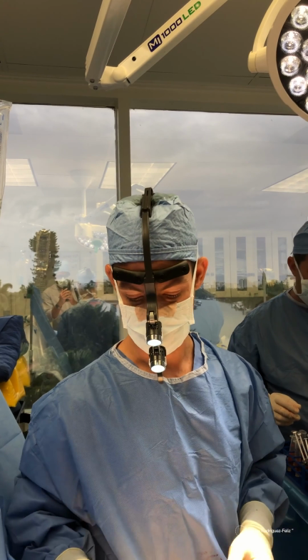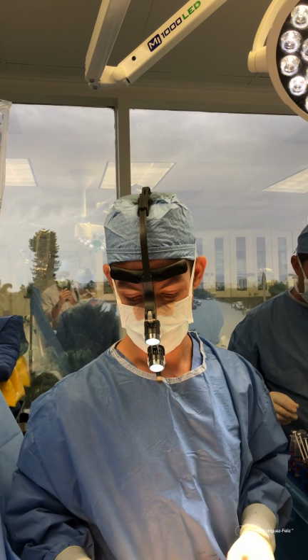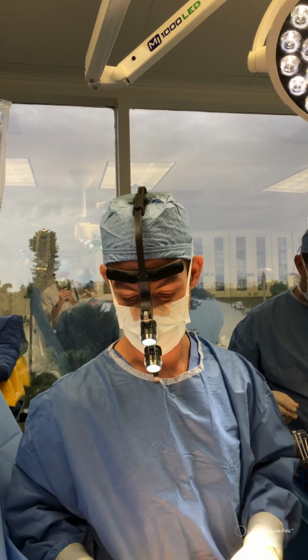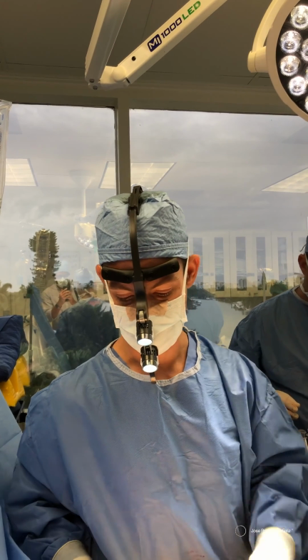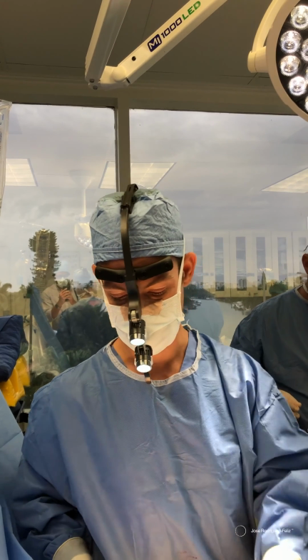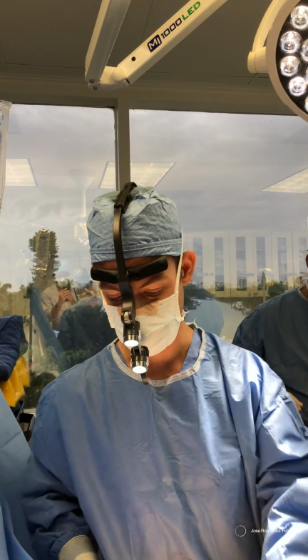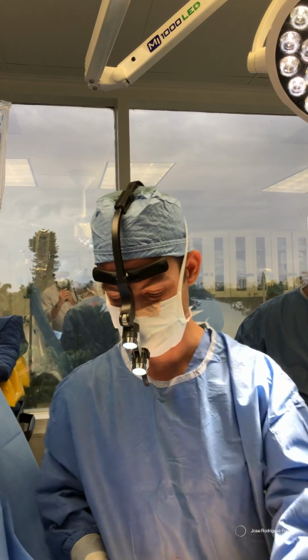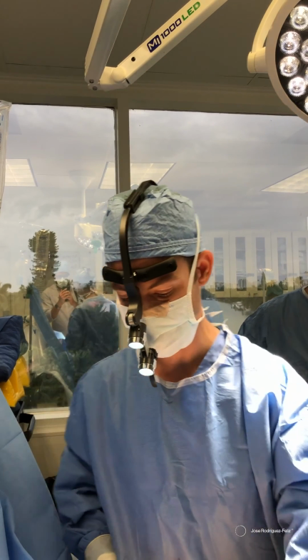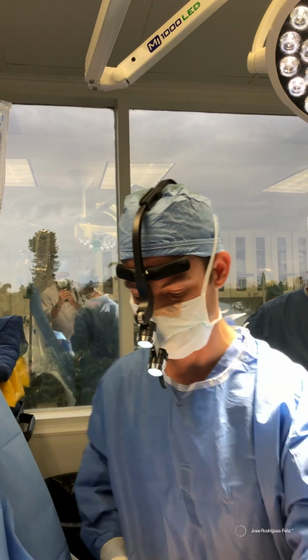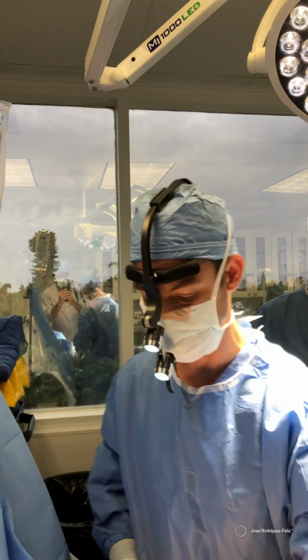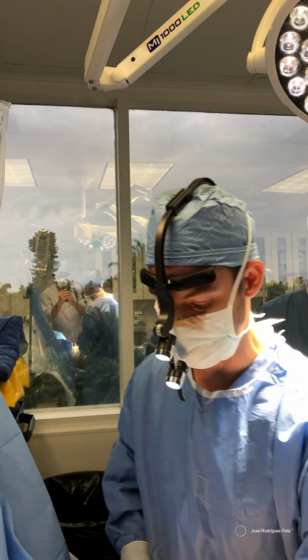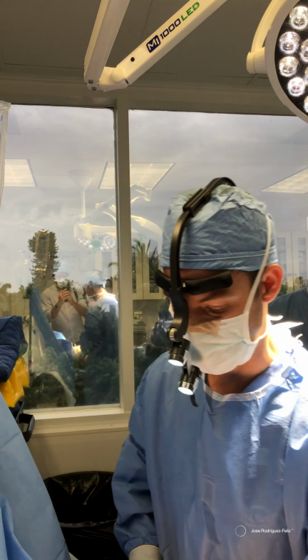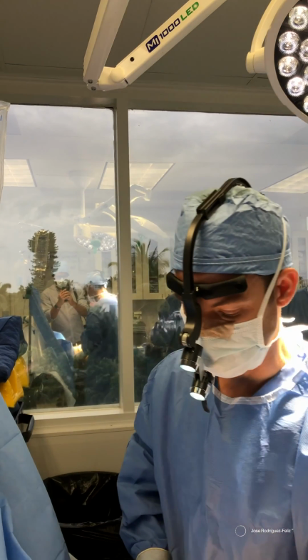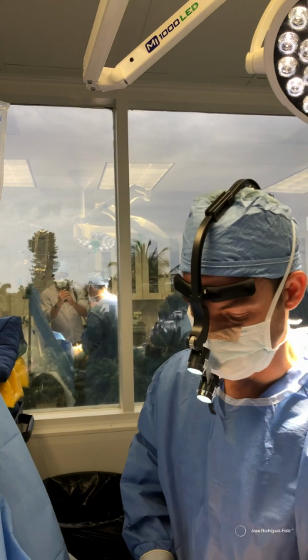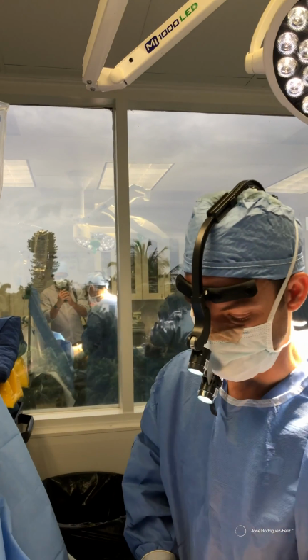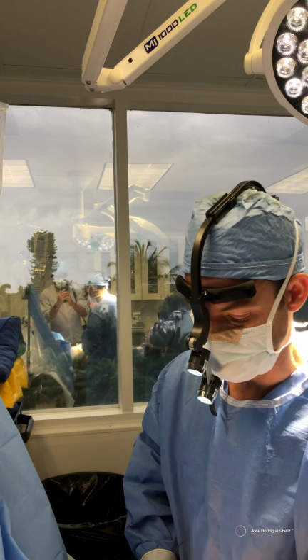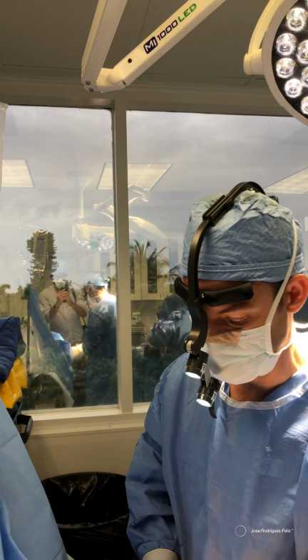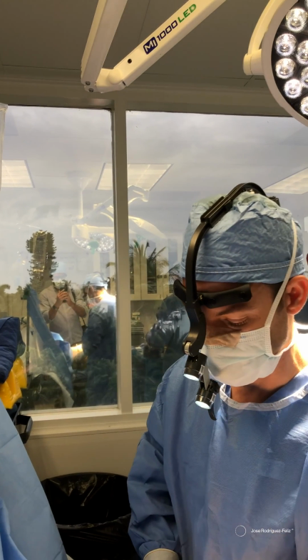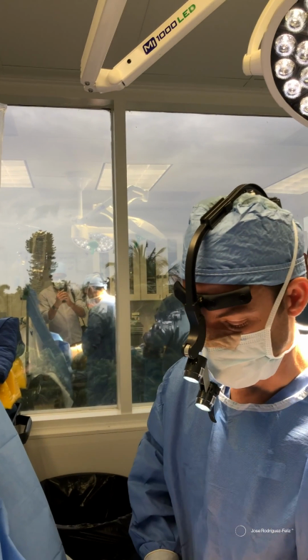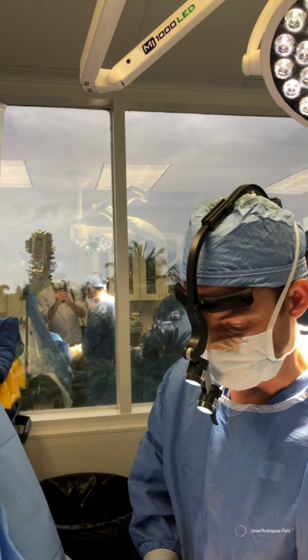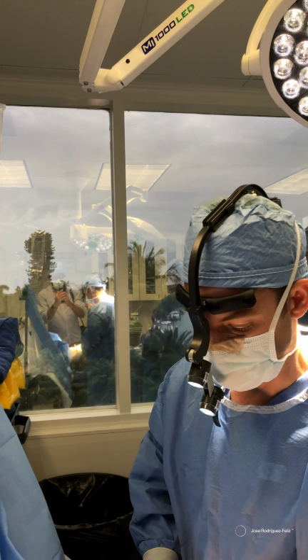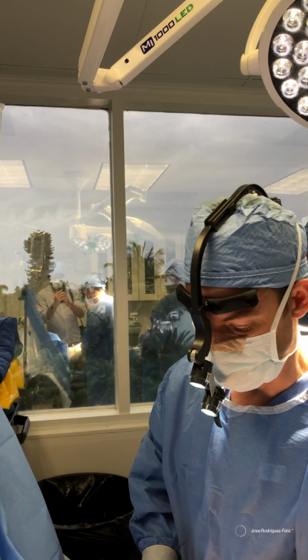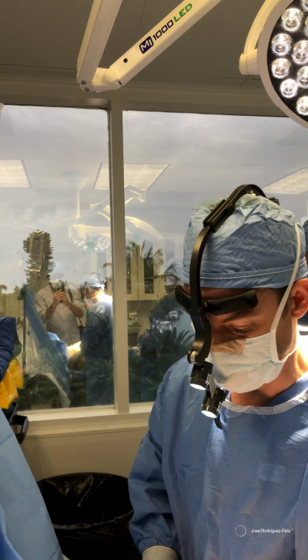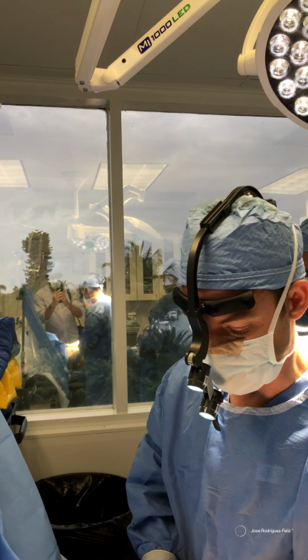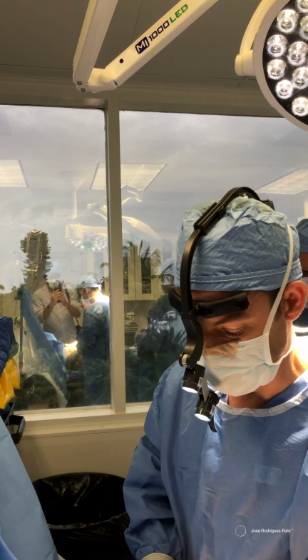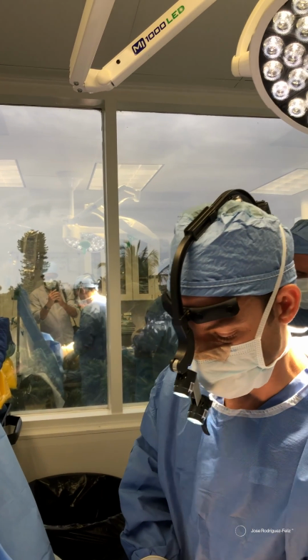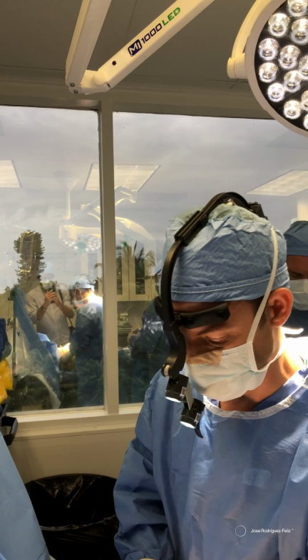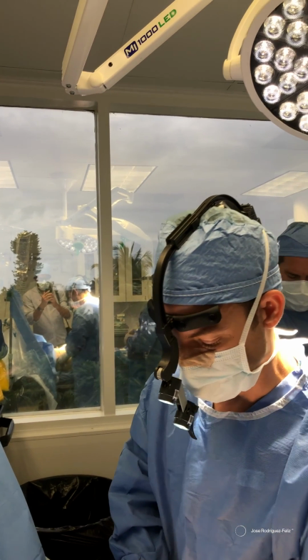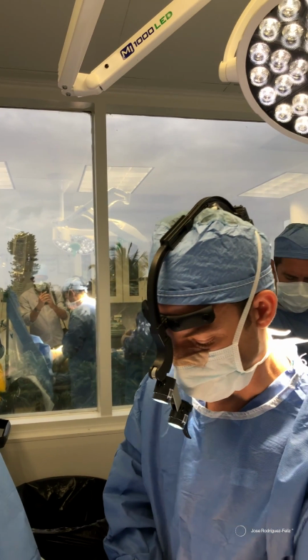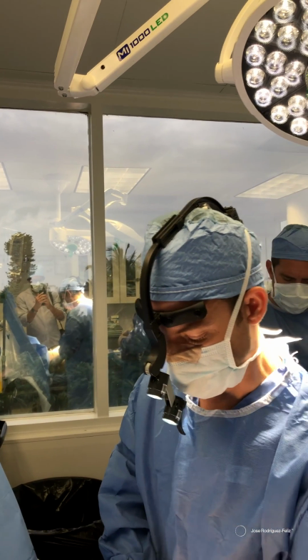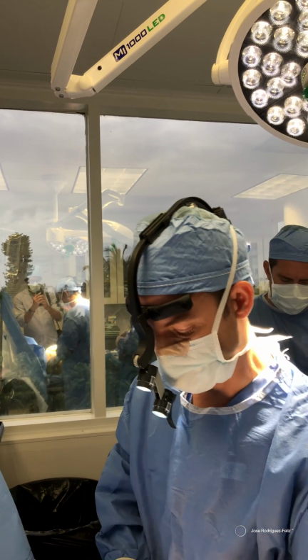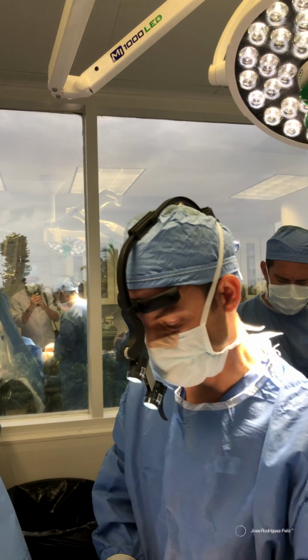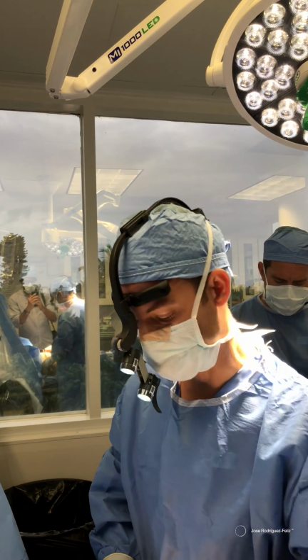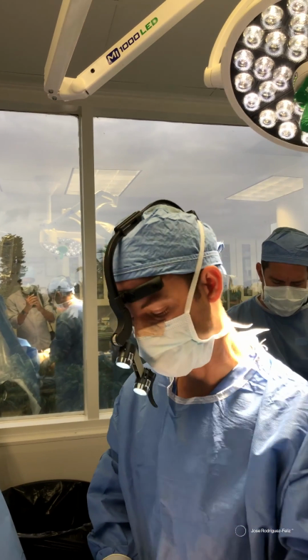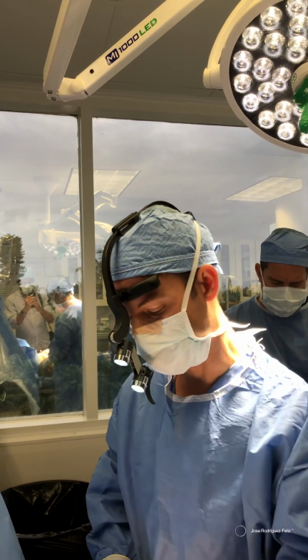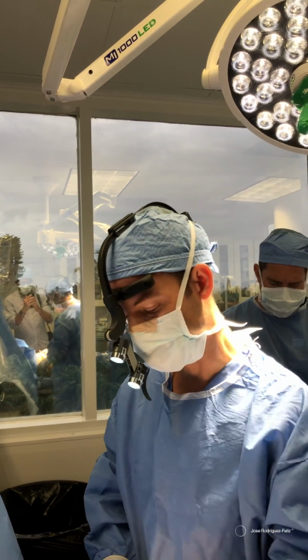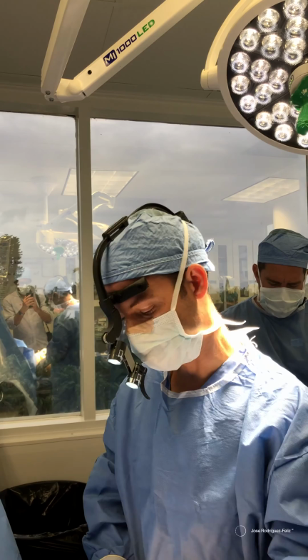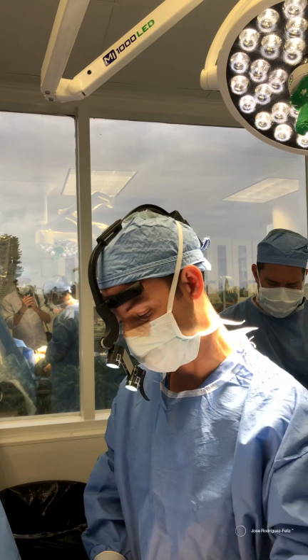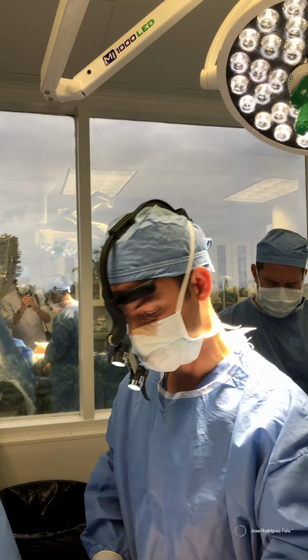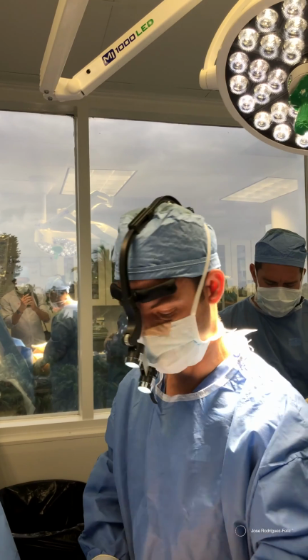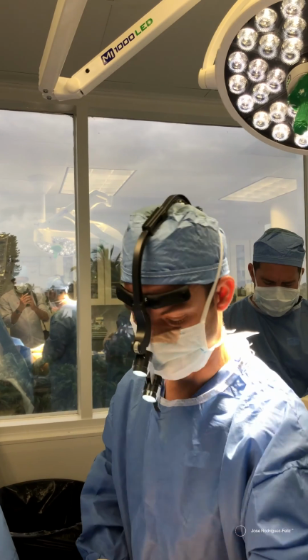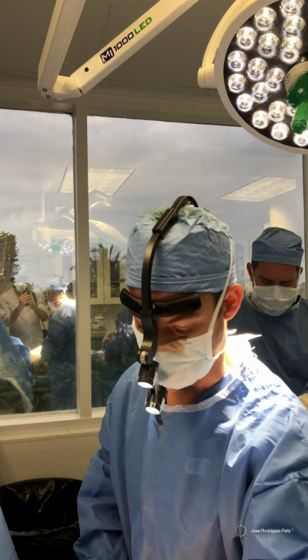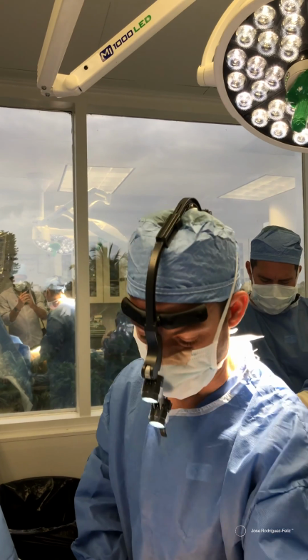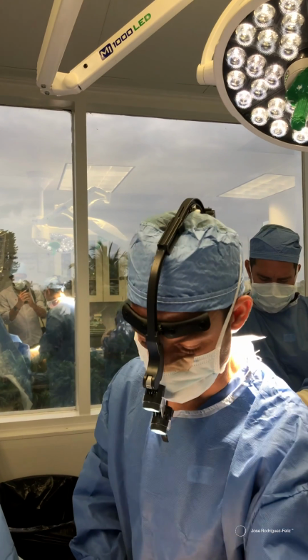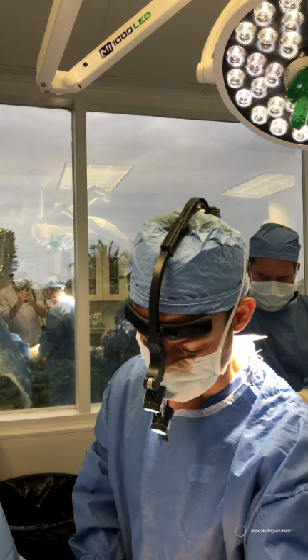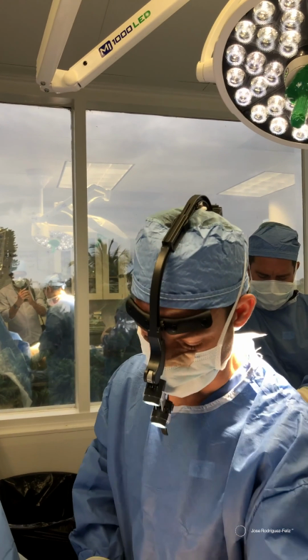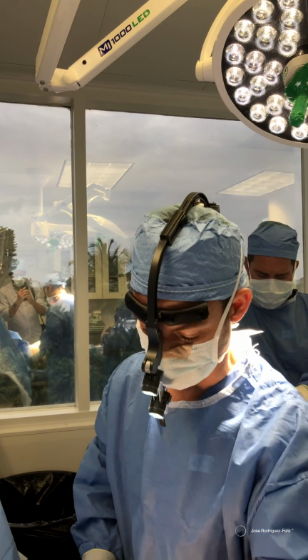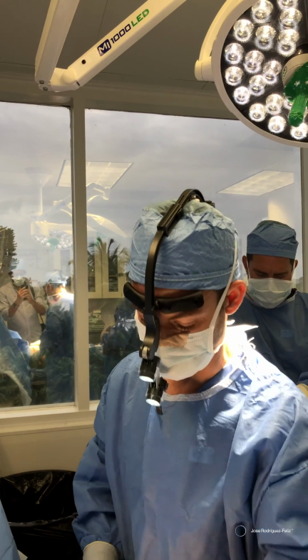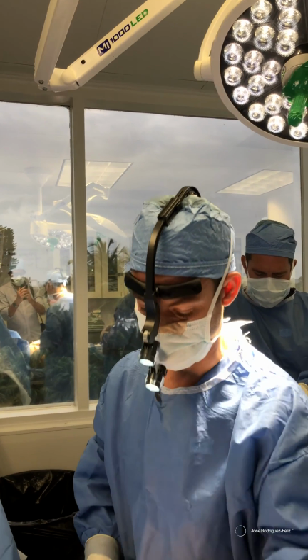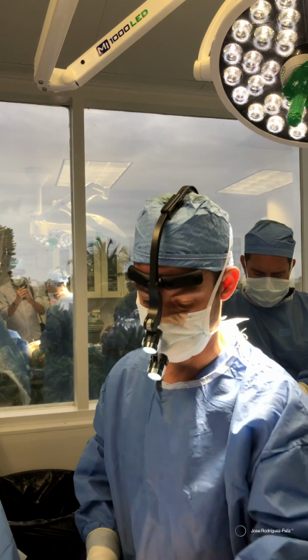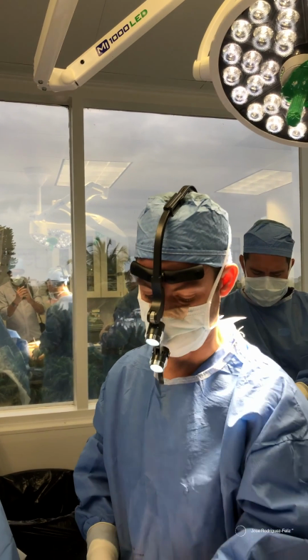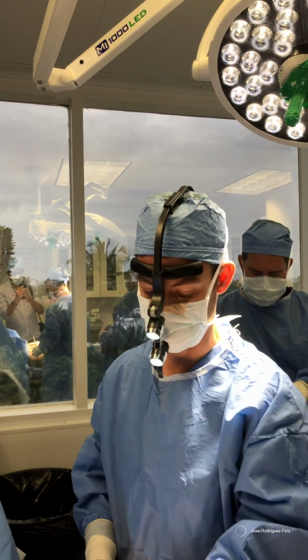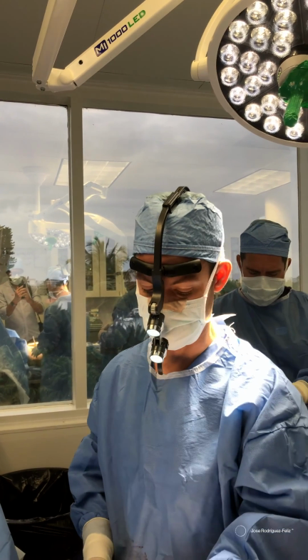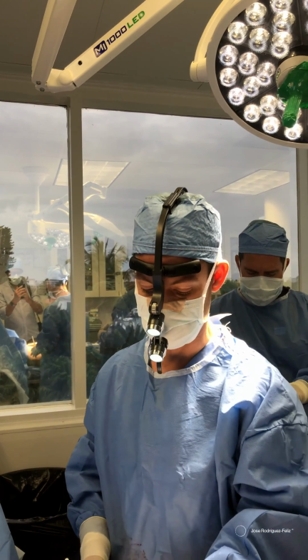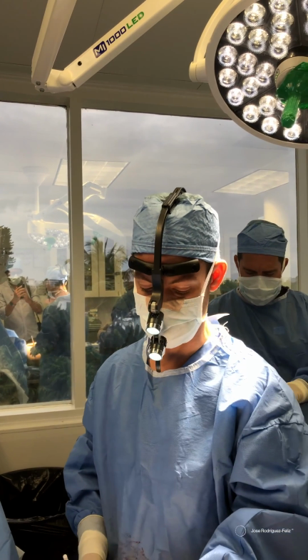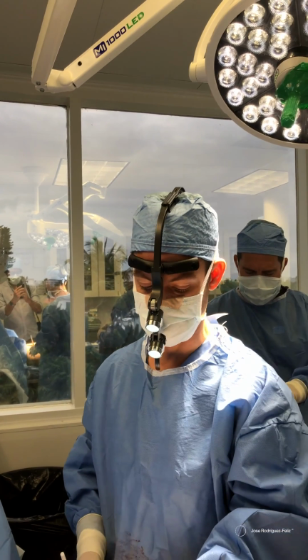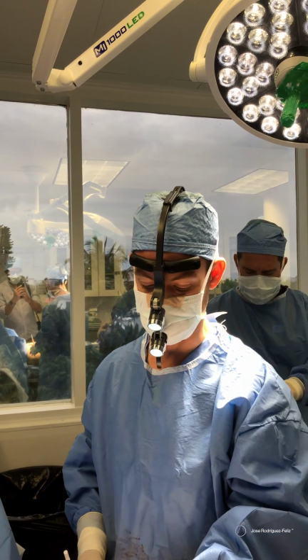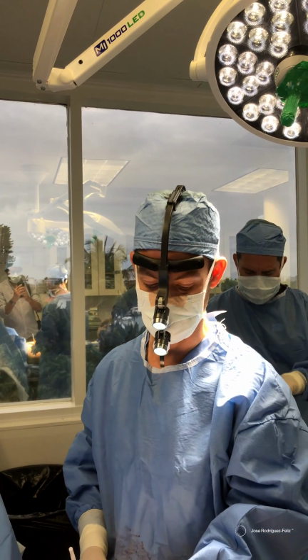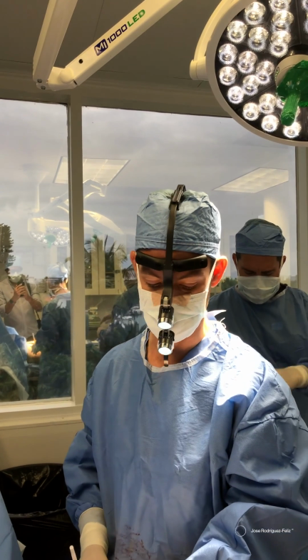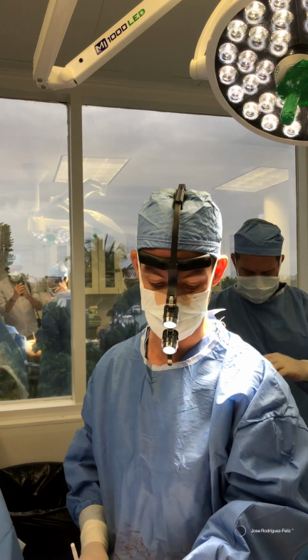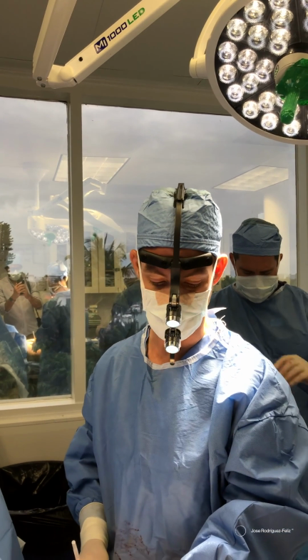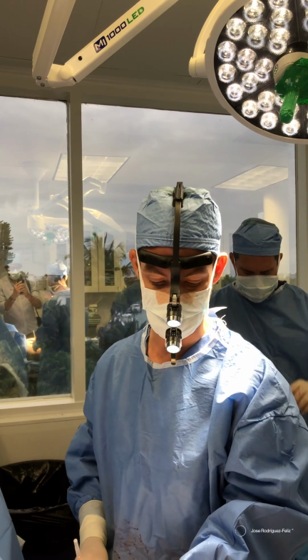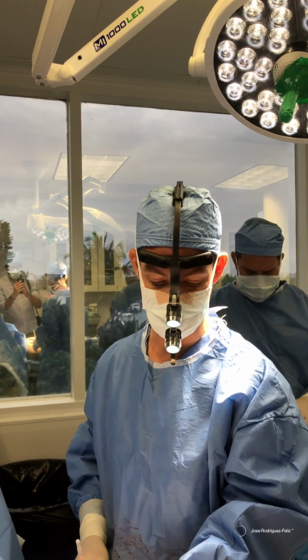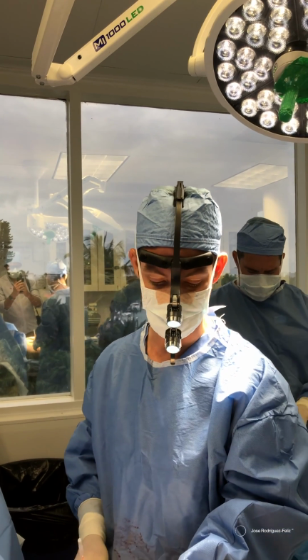In this particular patient, we did liposuction of the sides — the flanks — and also liposuction of the abdomen.